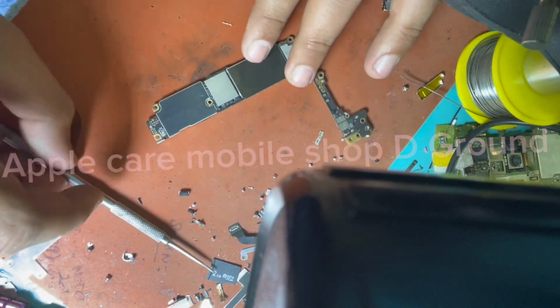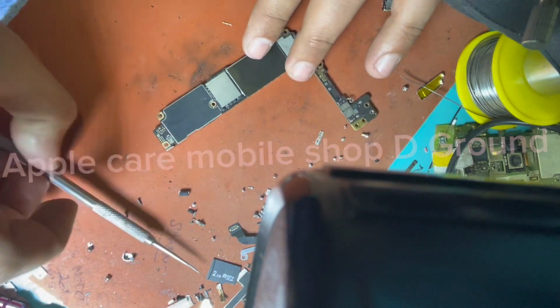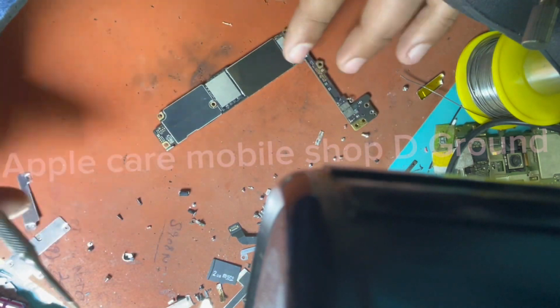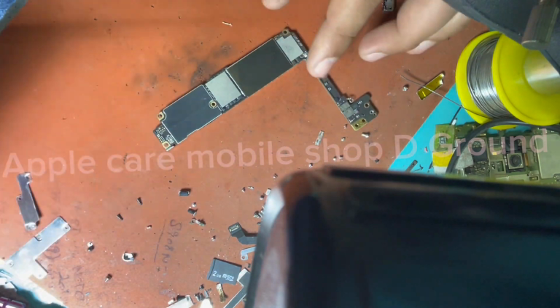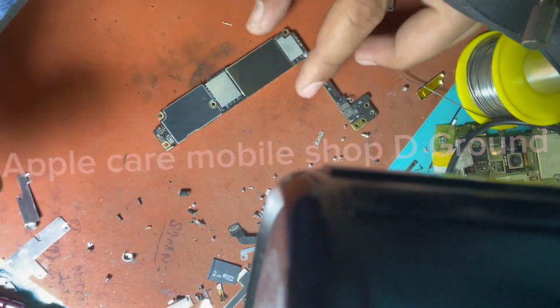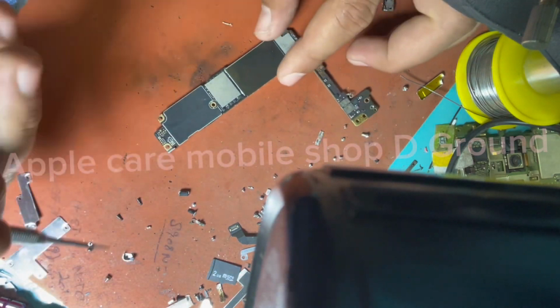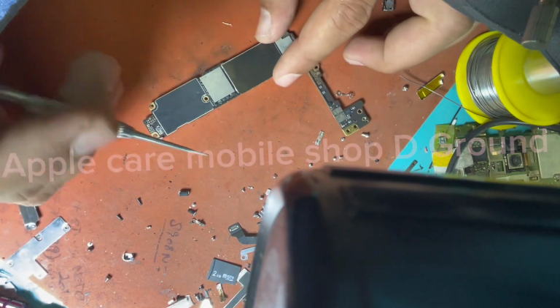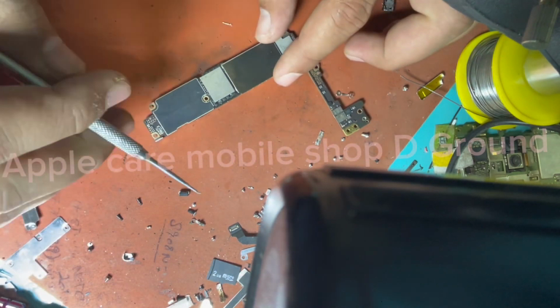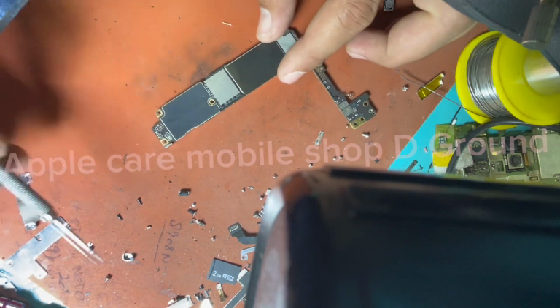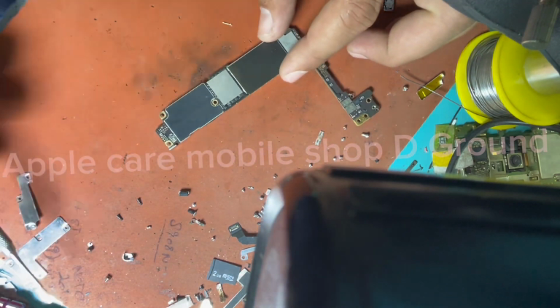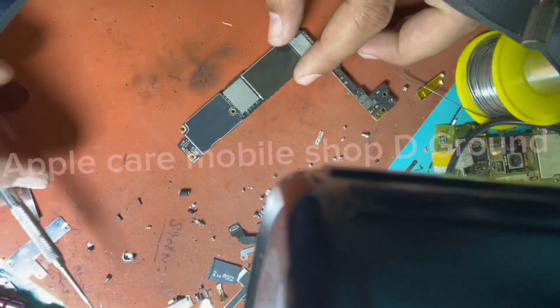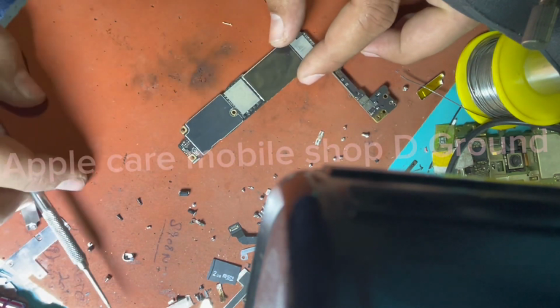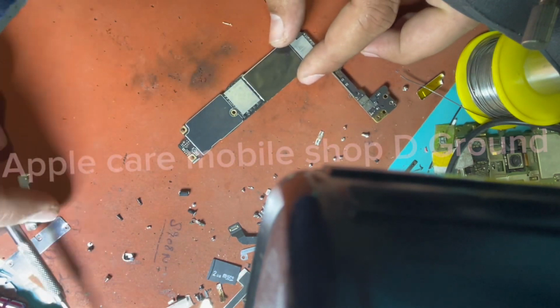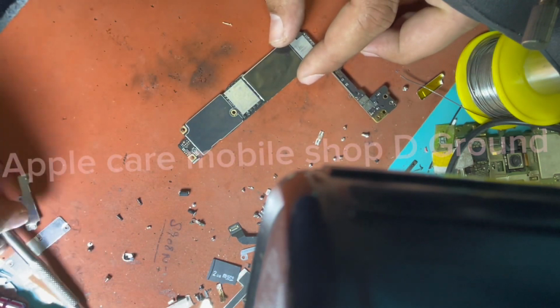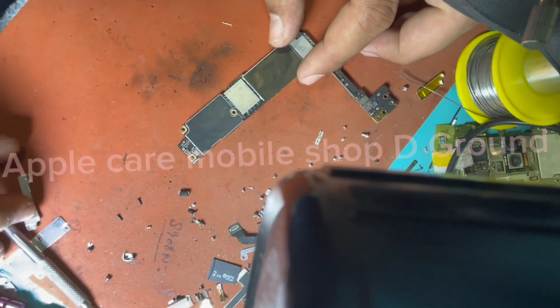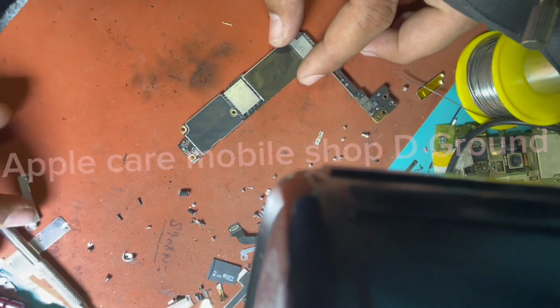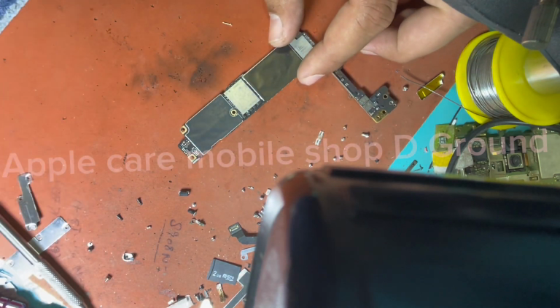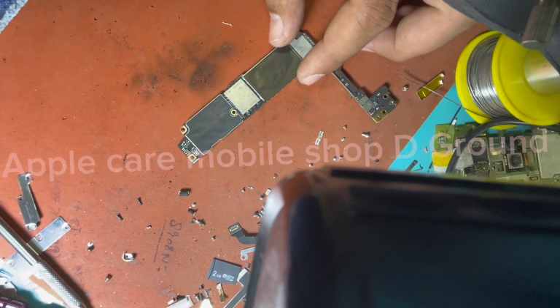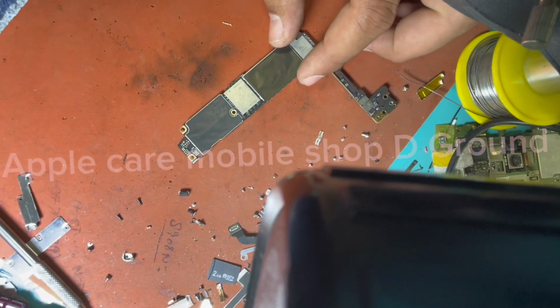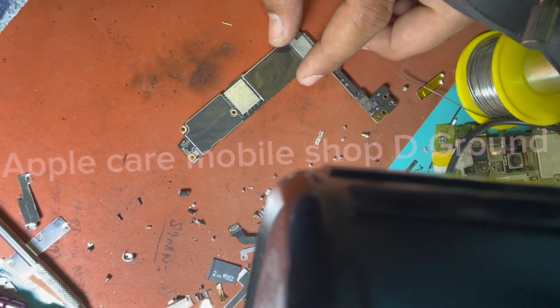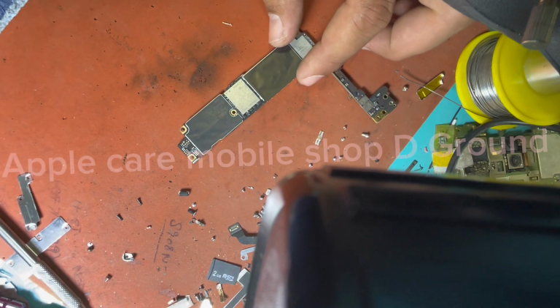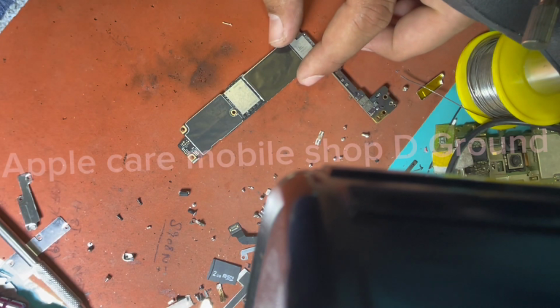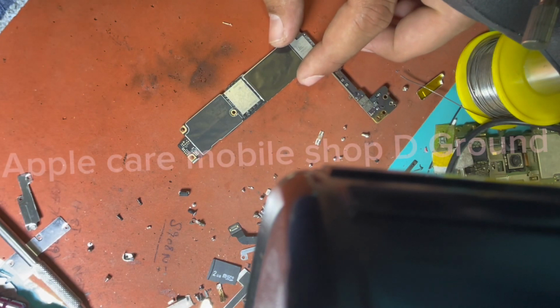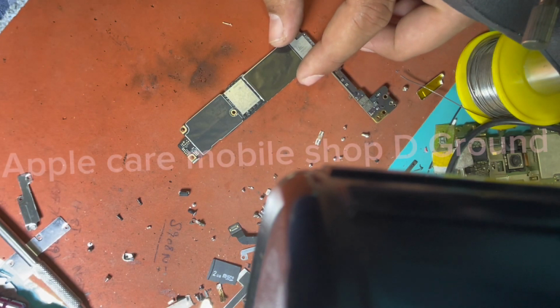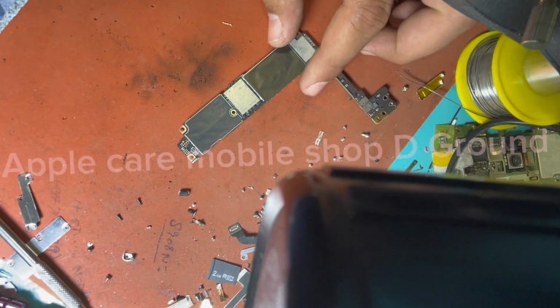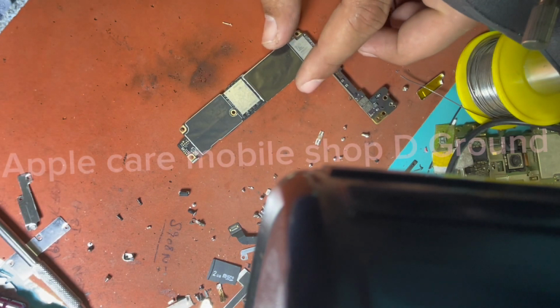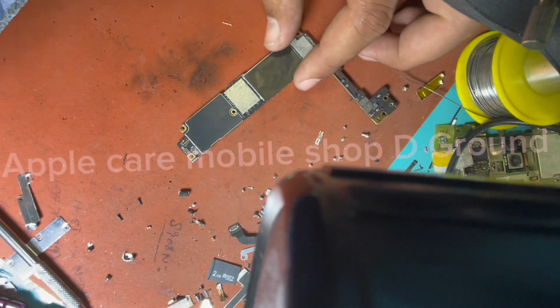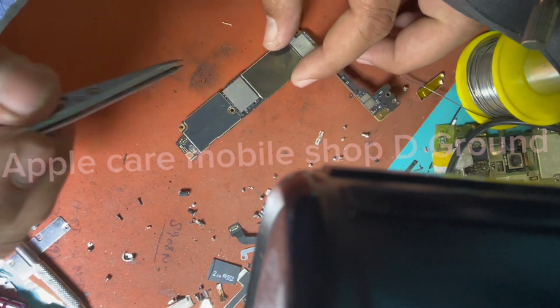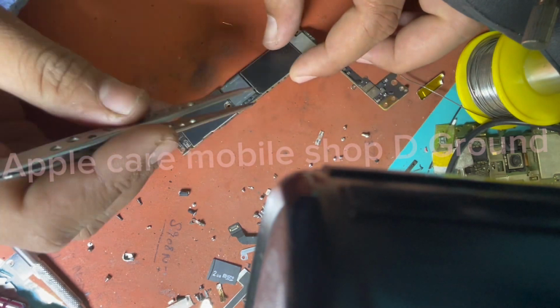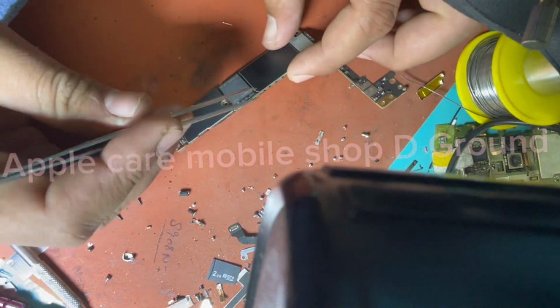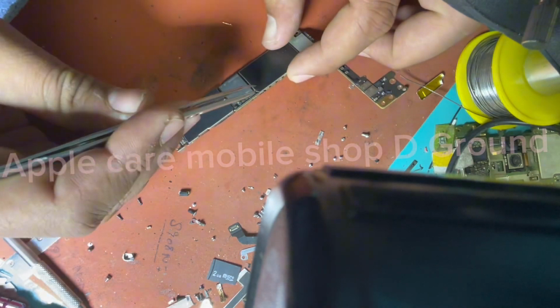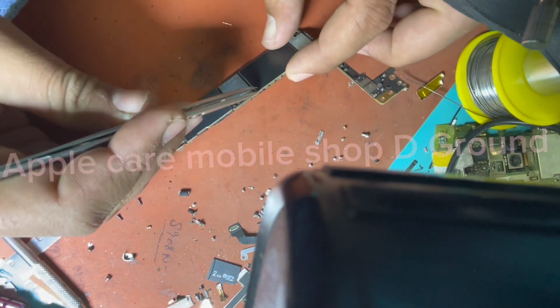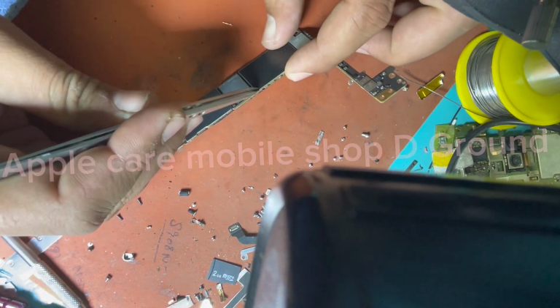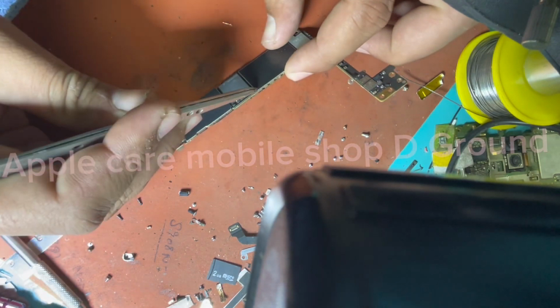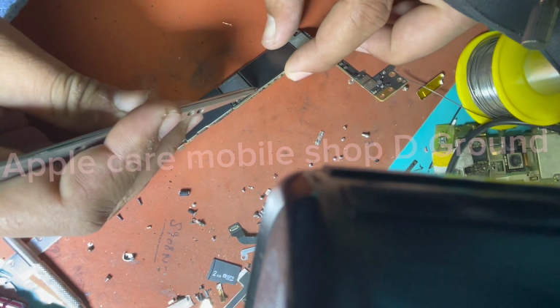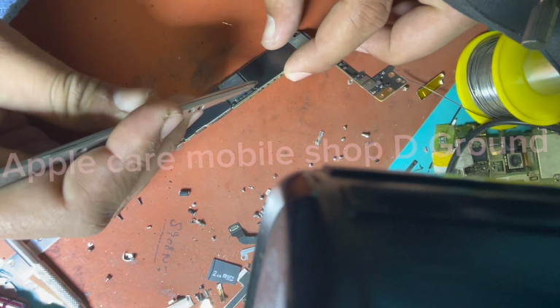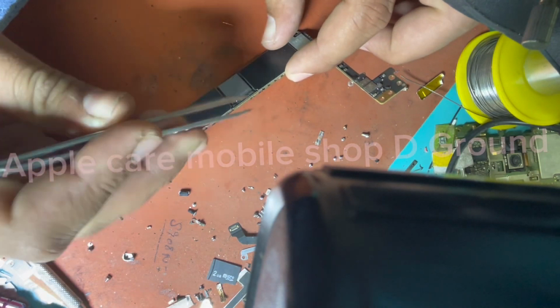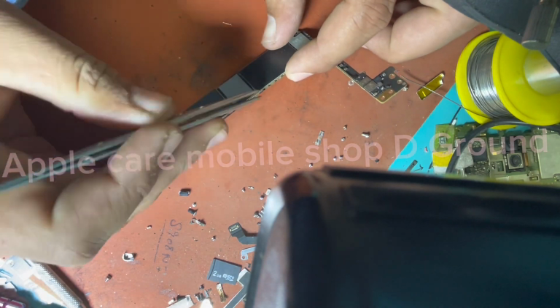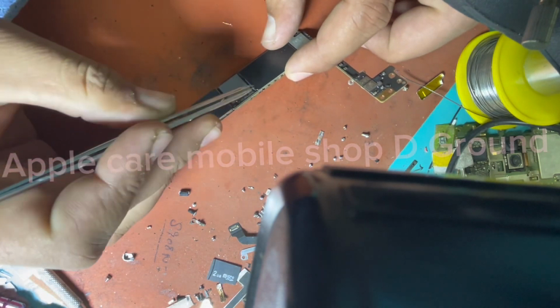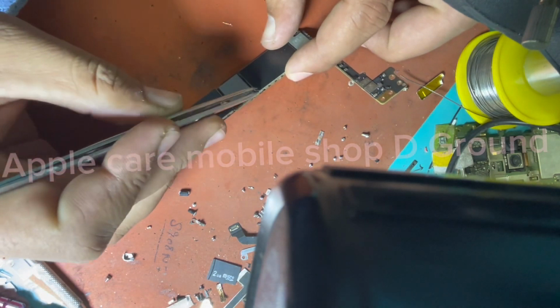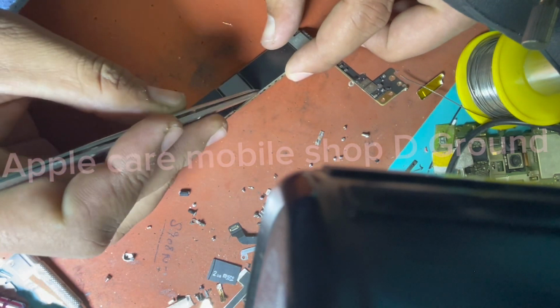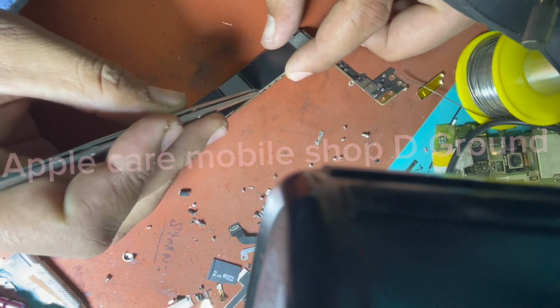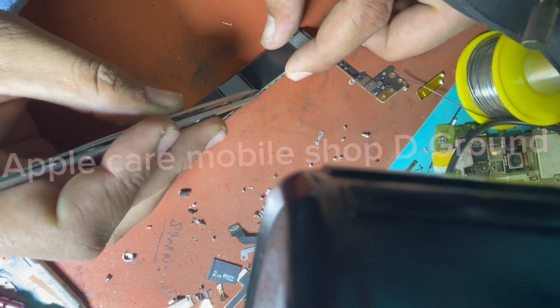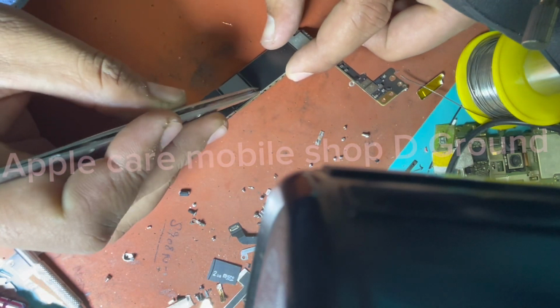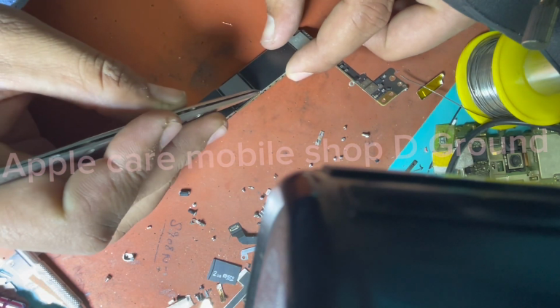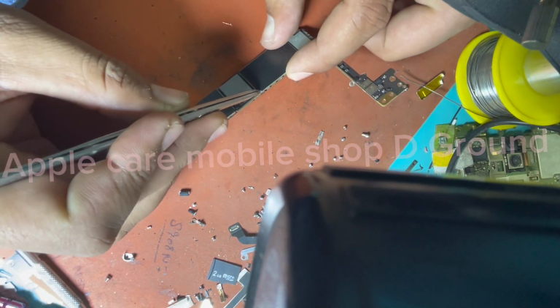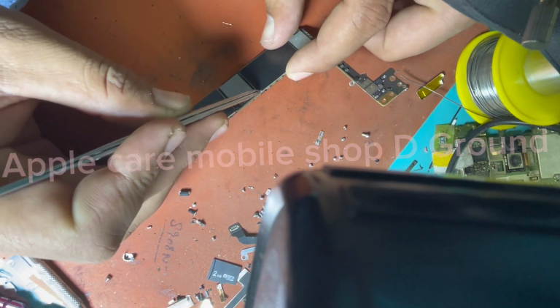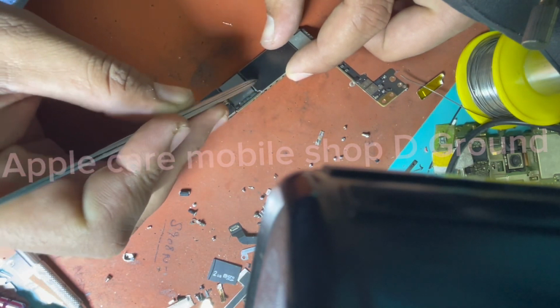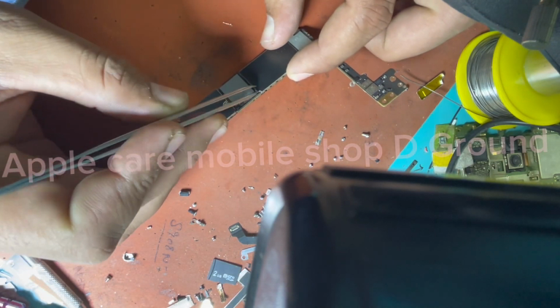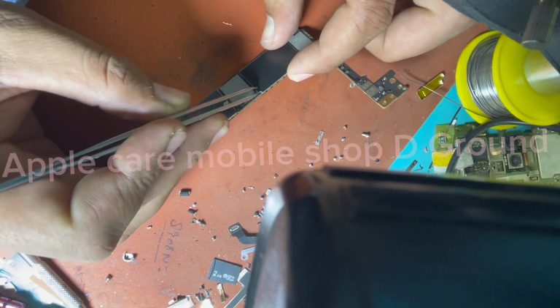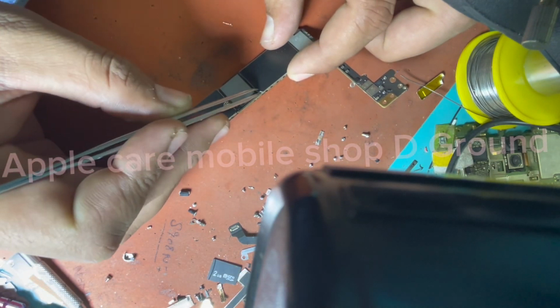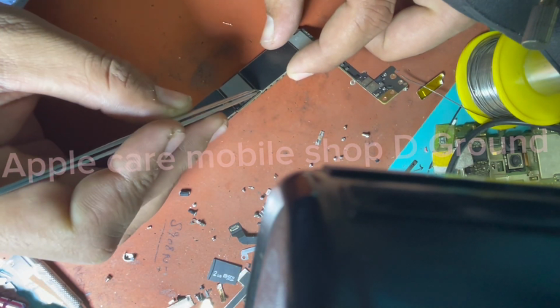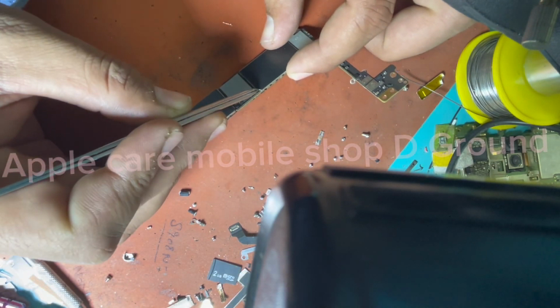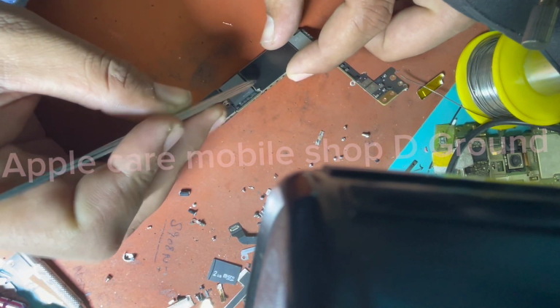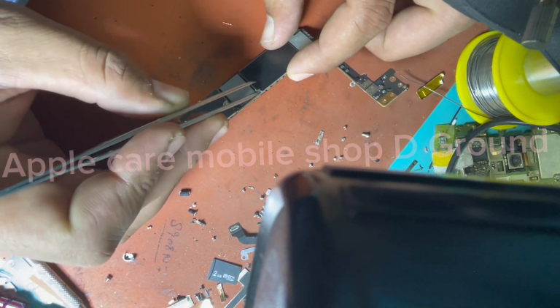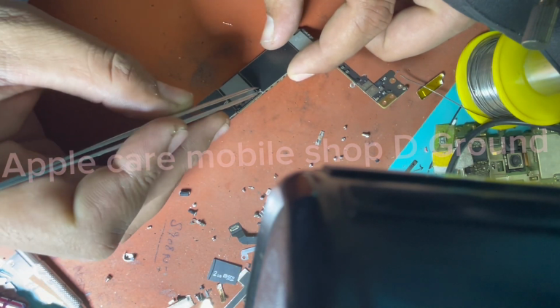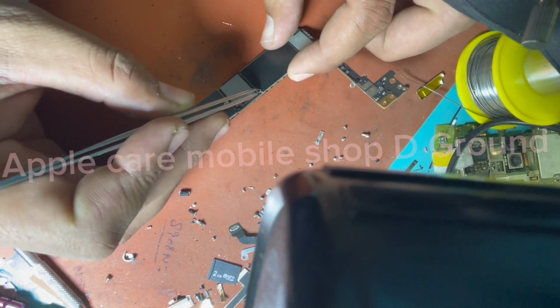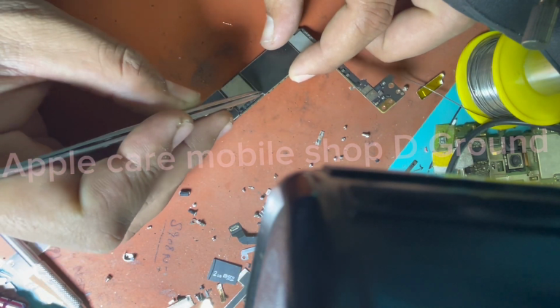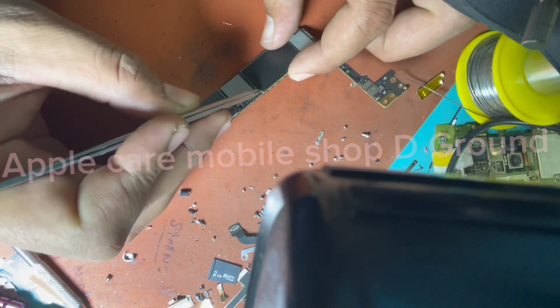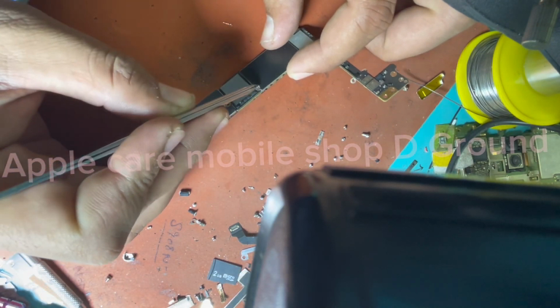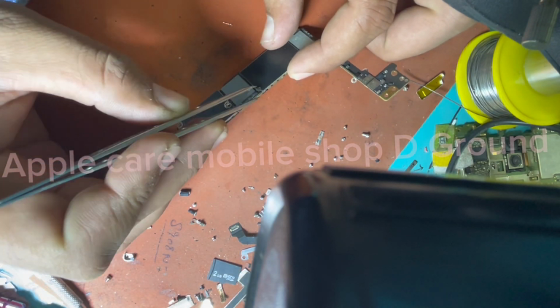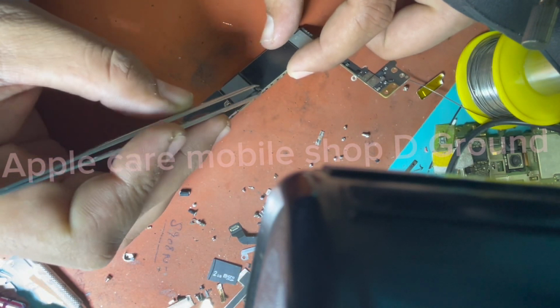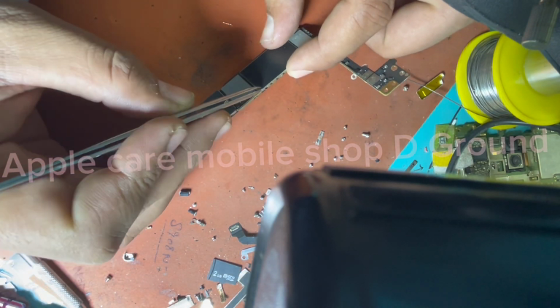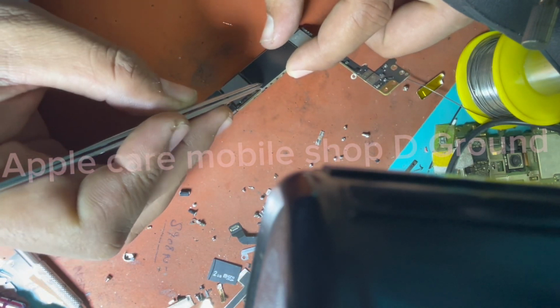After pulling out the IDIC, insert the new IDIC in its place and reverse everything.